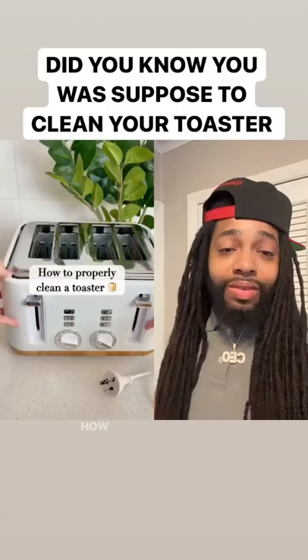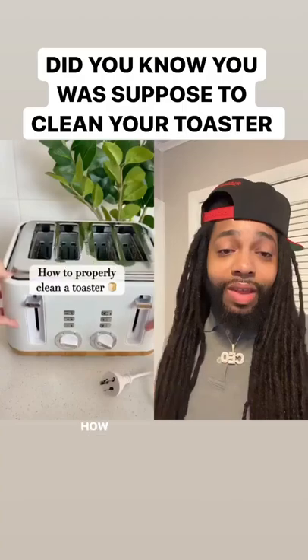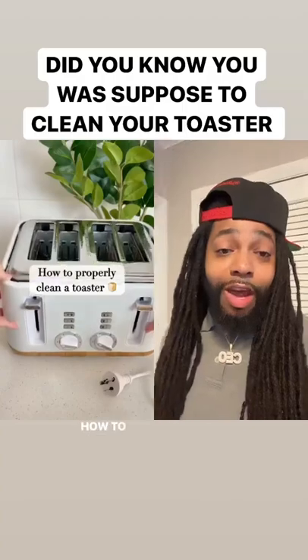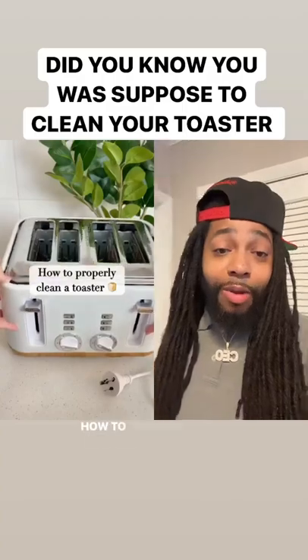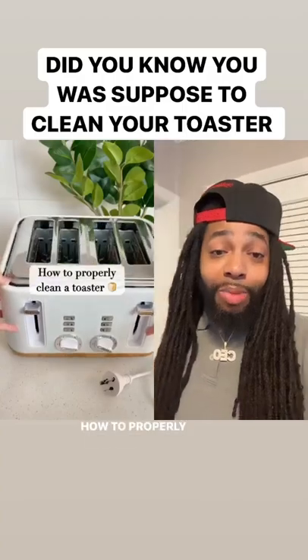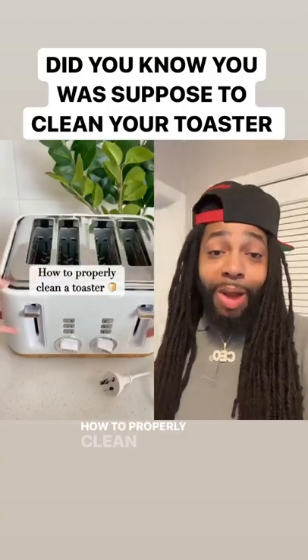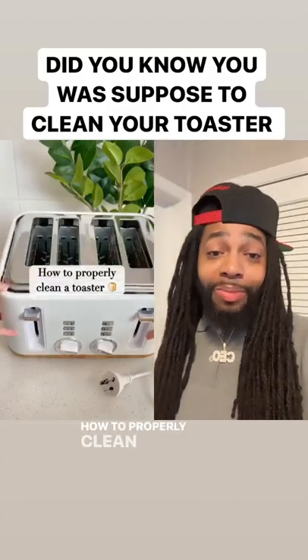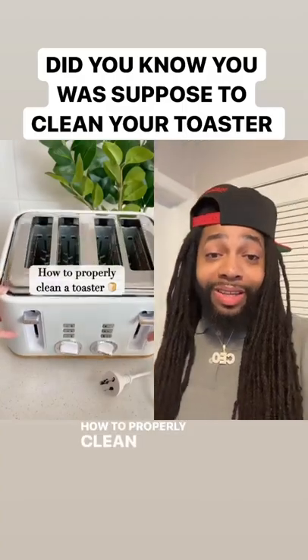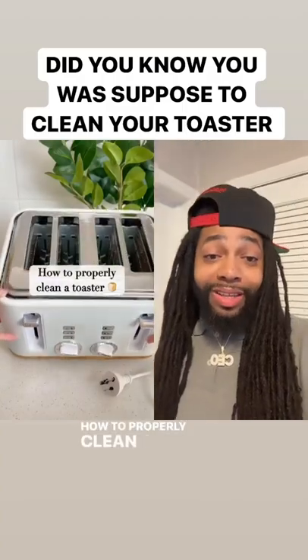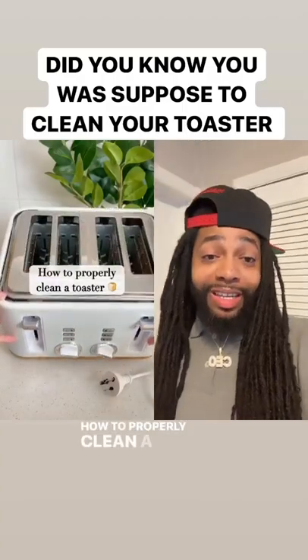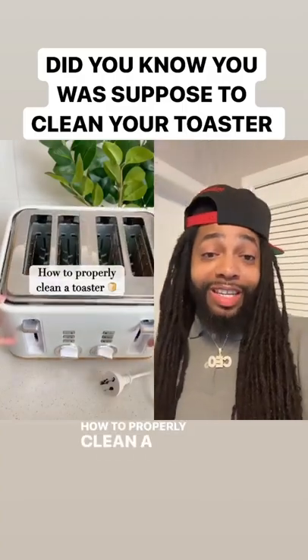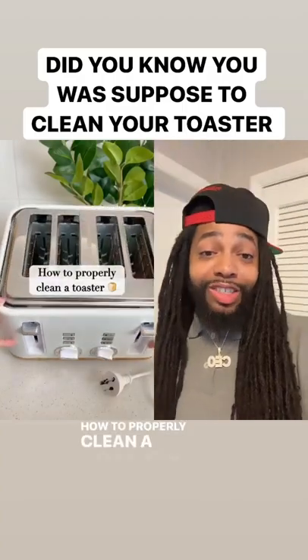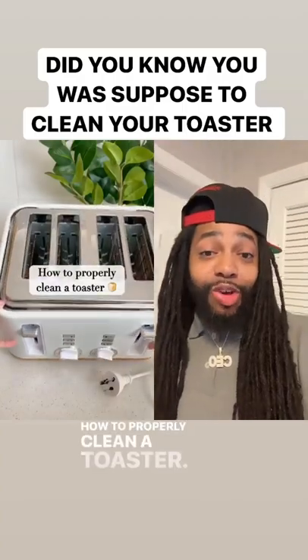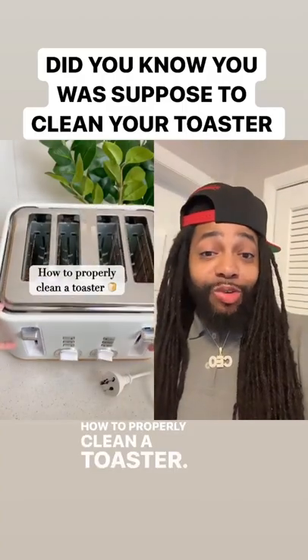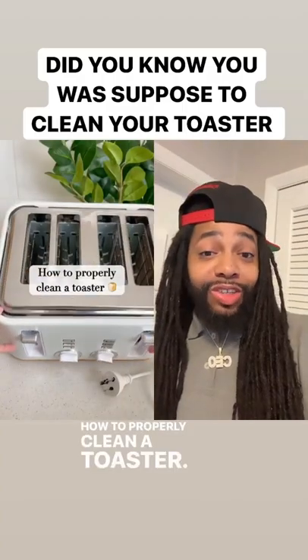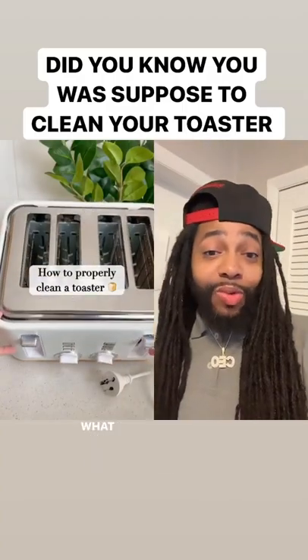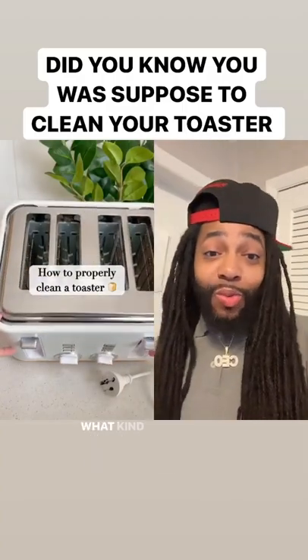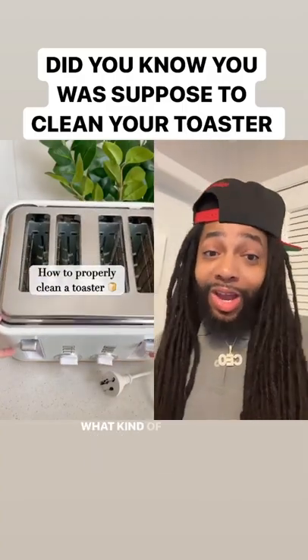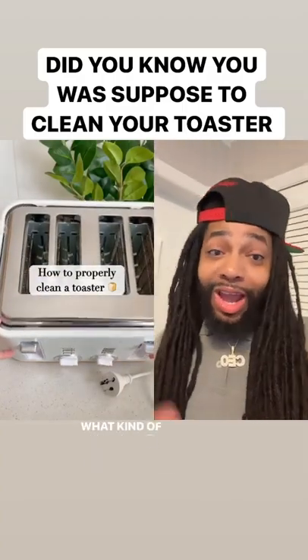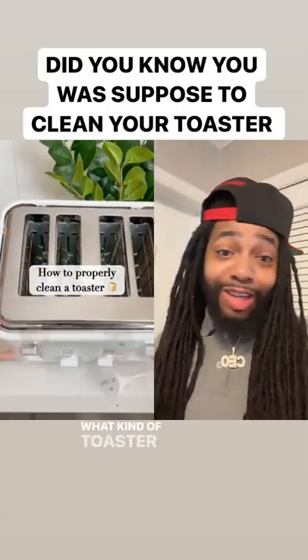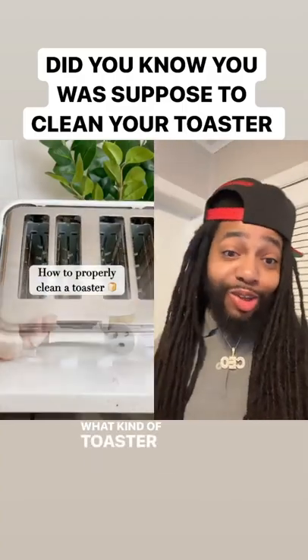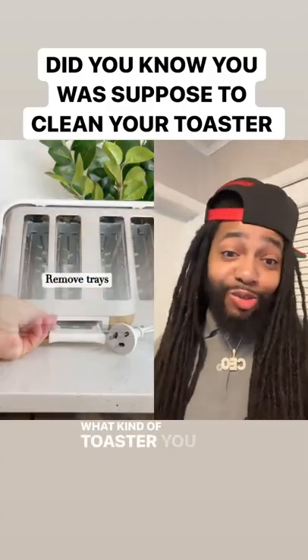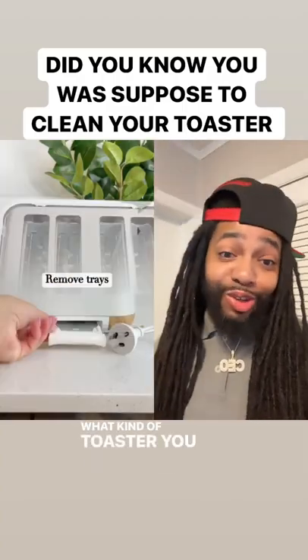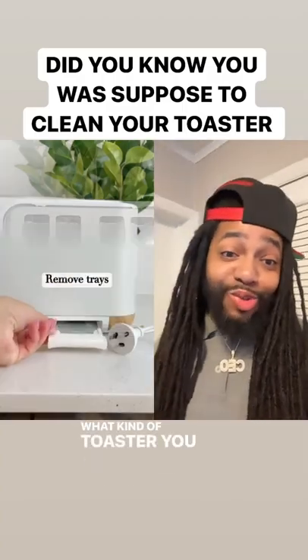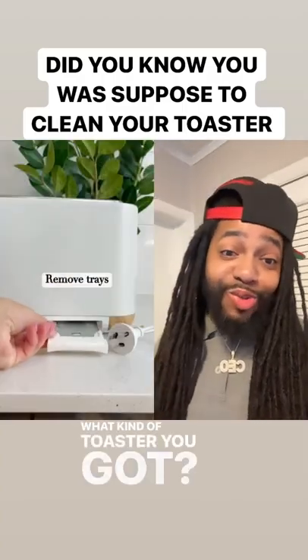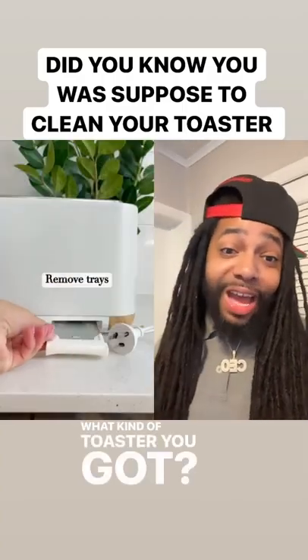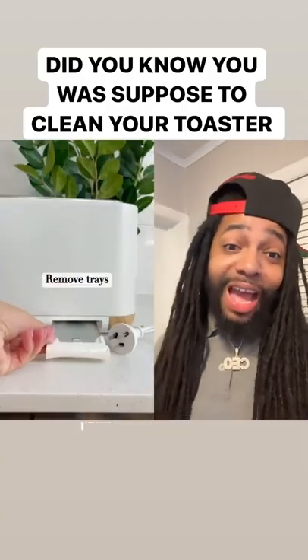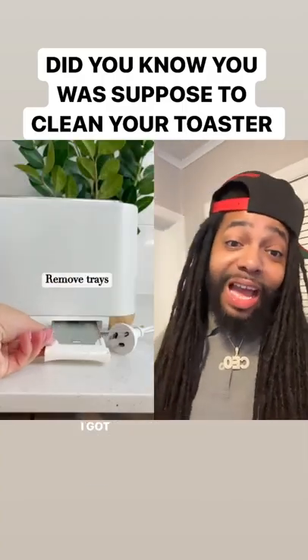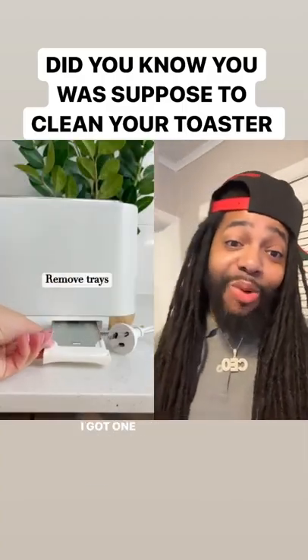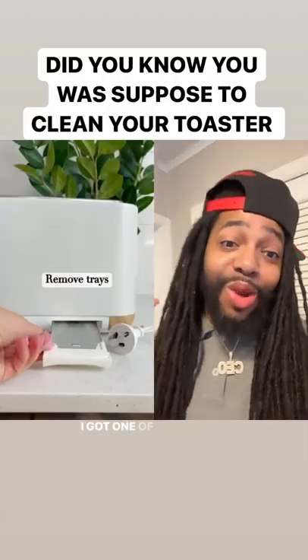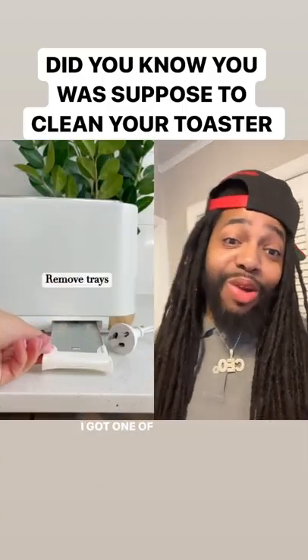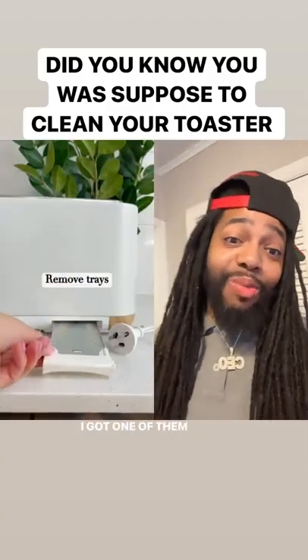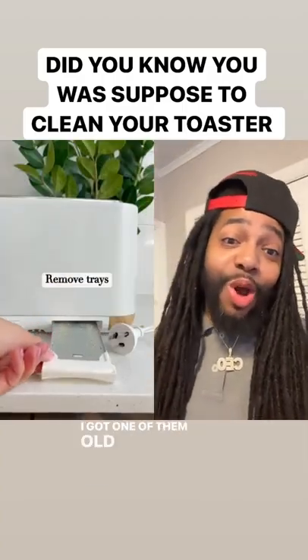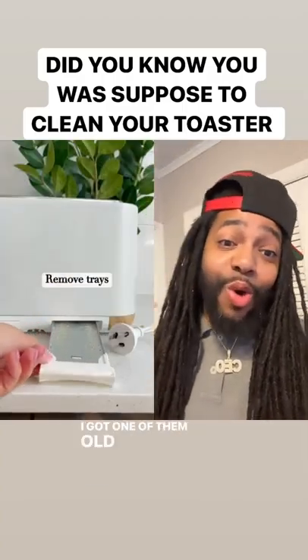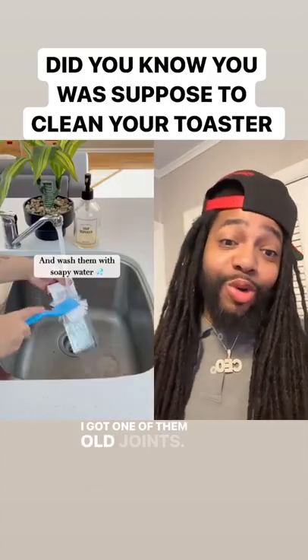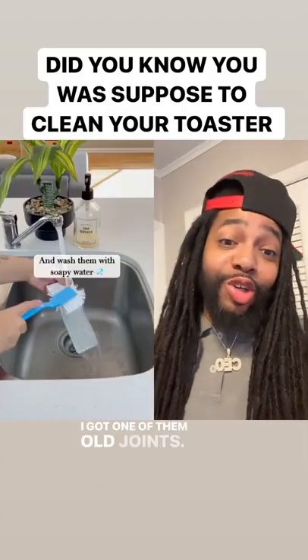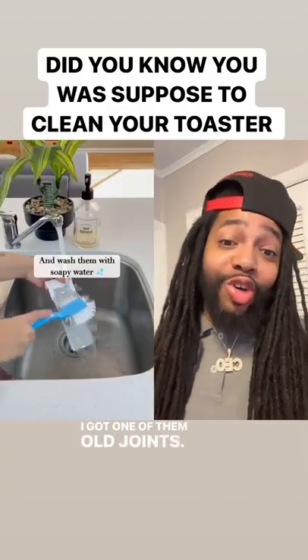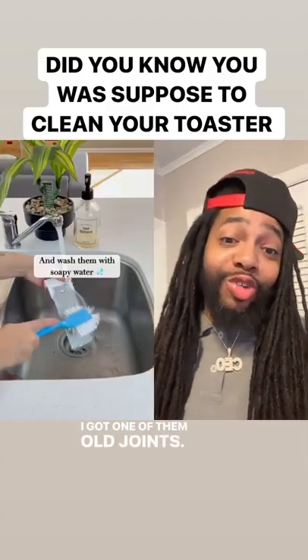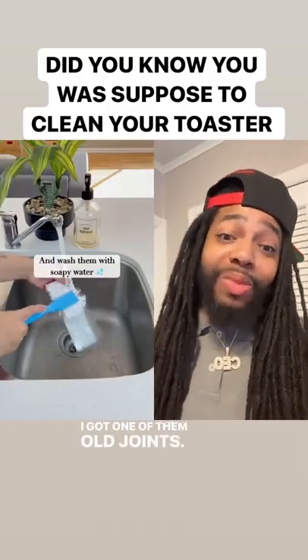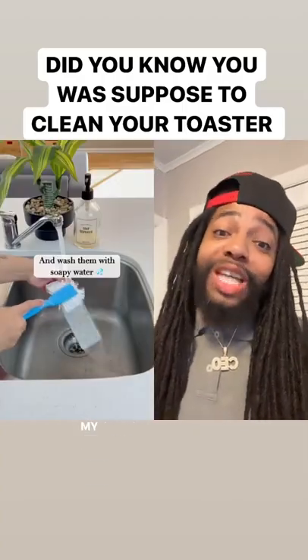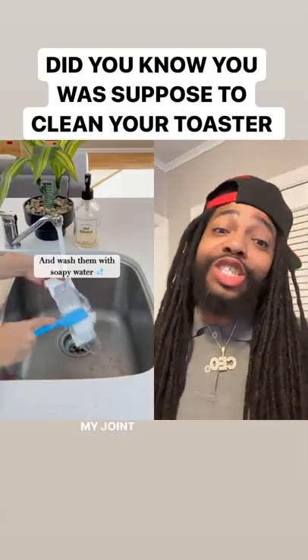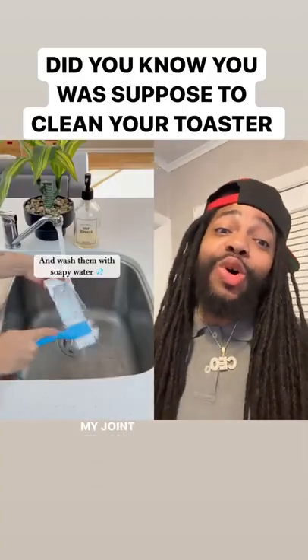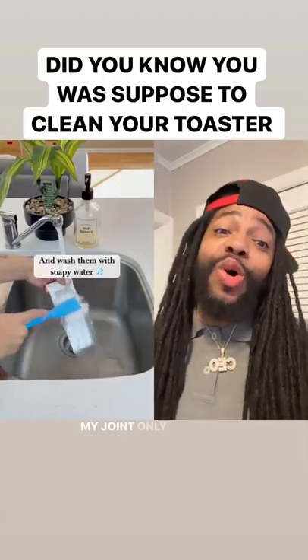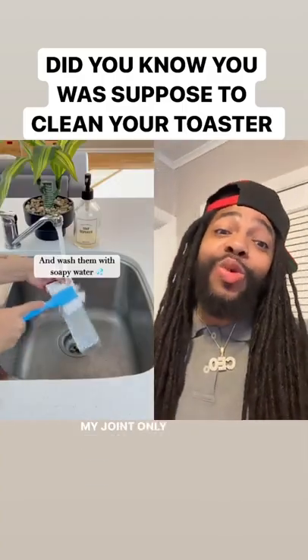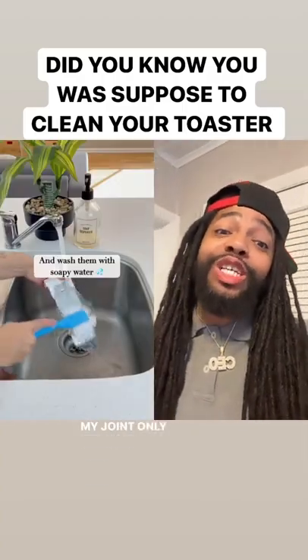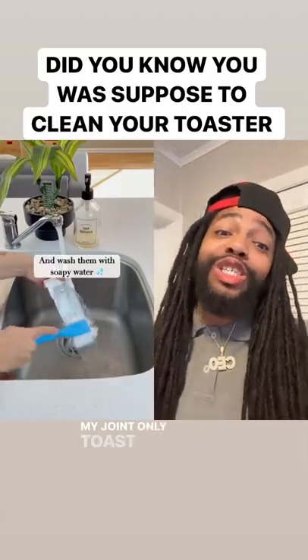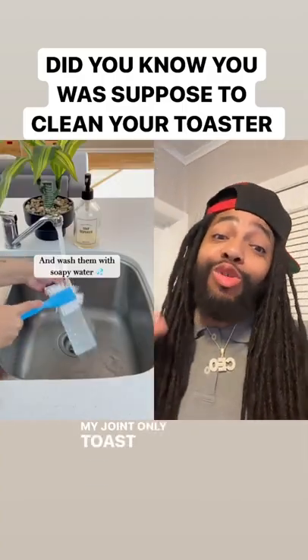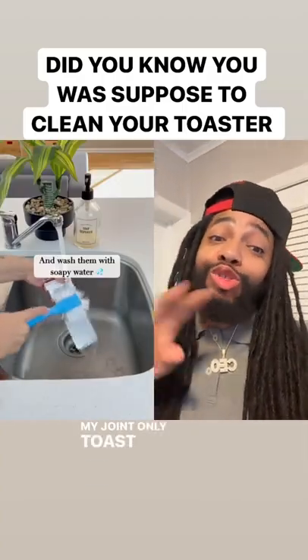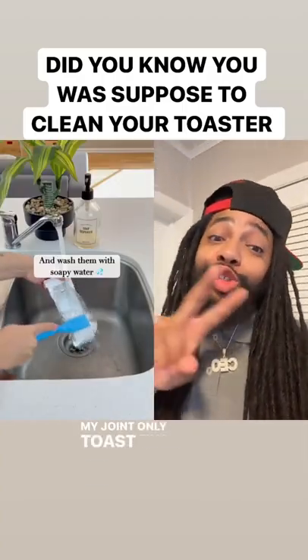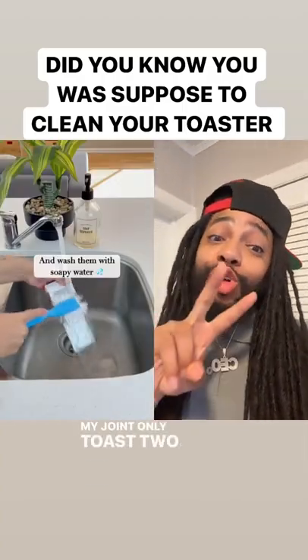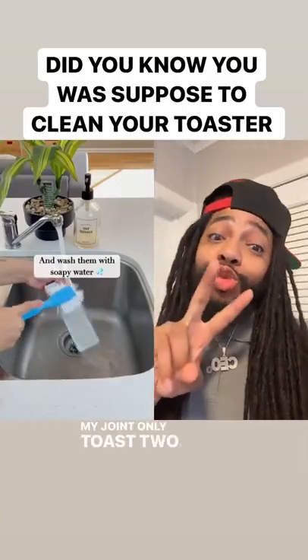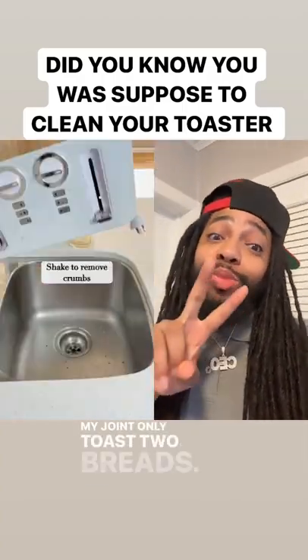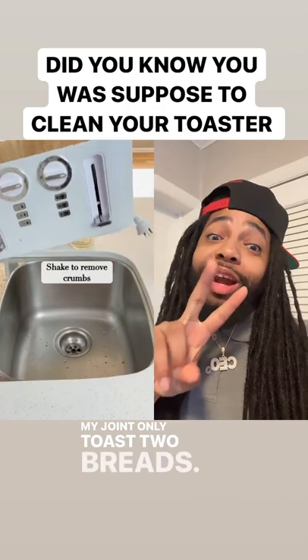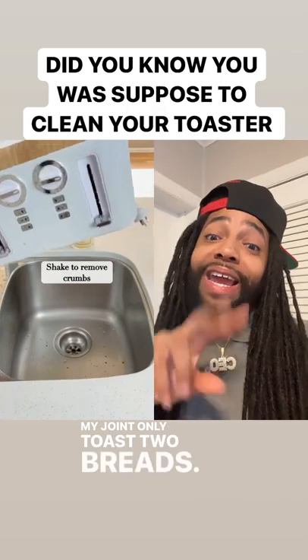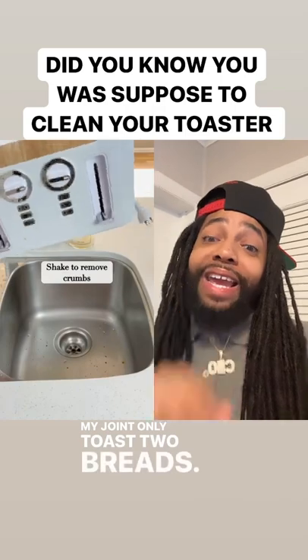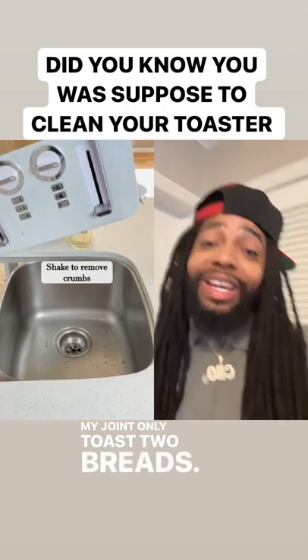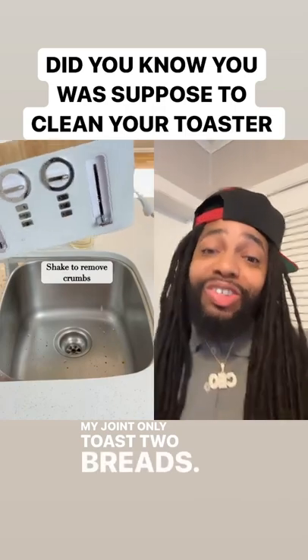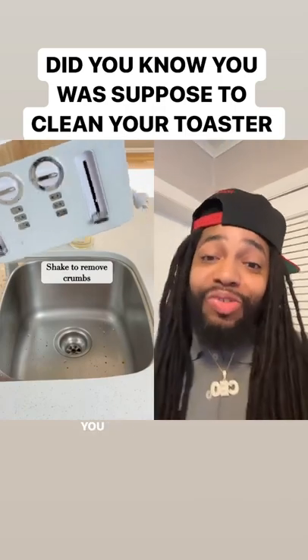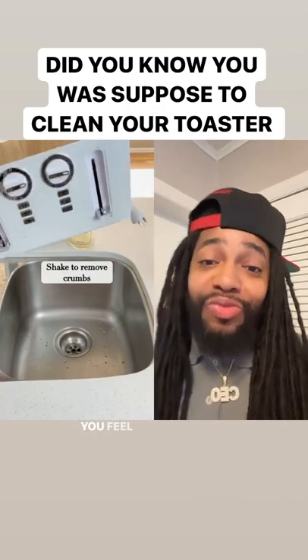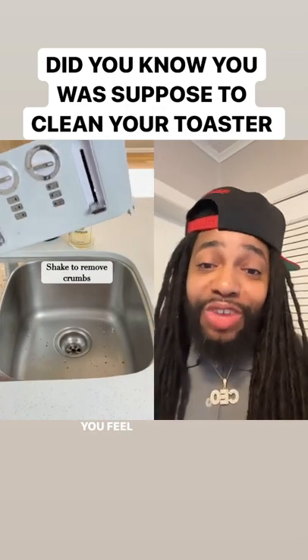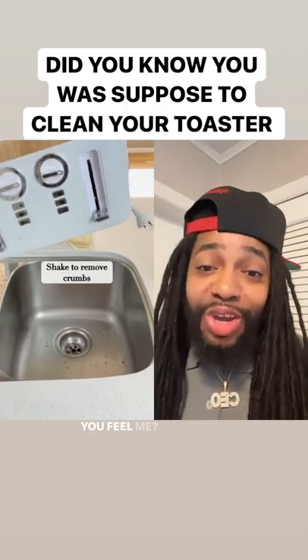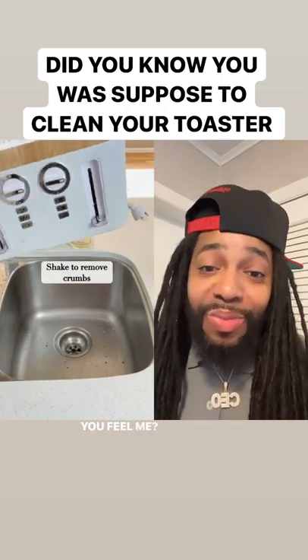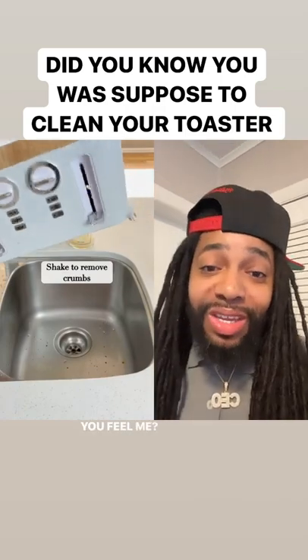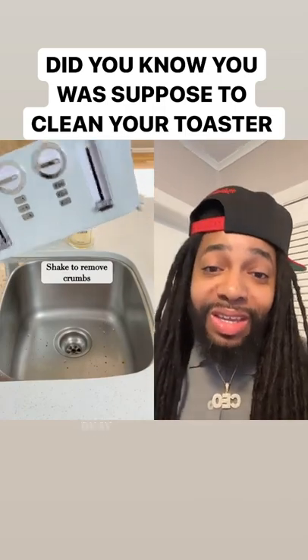How to properly clean a toaster. What kind of toaster you got? I got one of them old Jones. My Jones only toasts two breads.